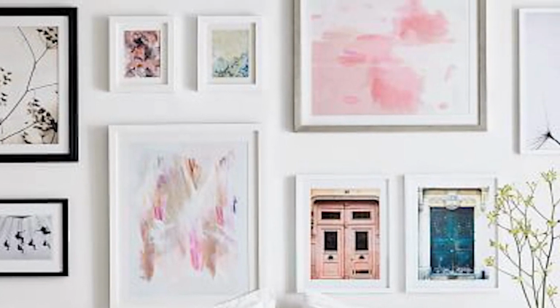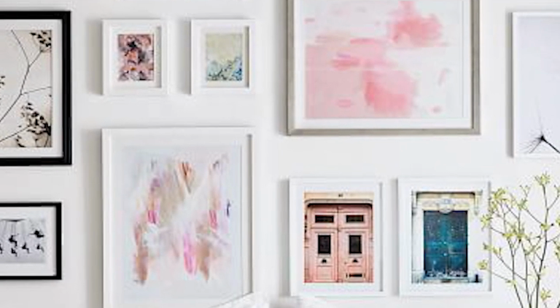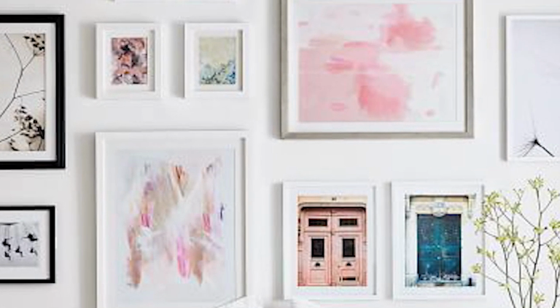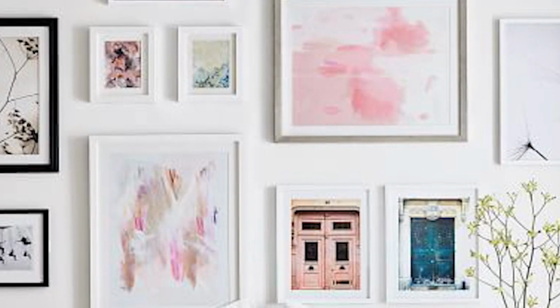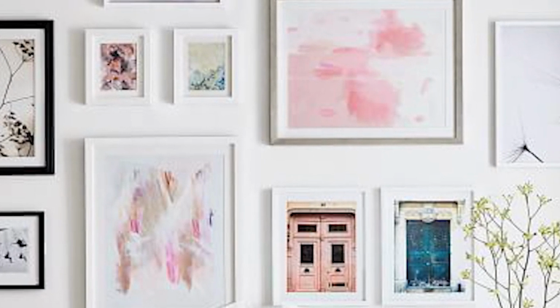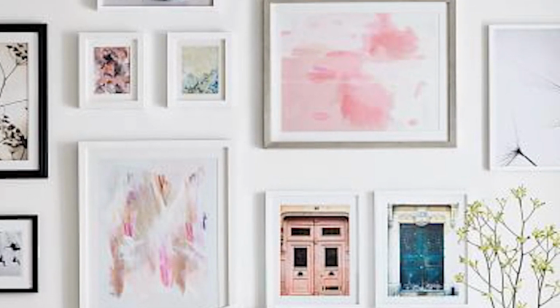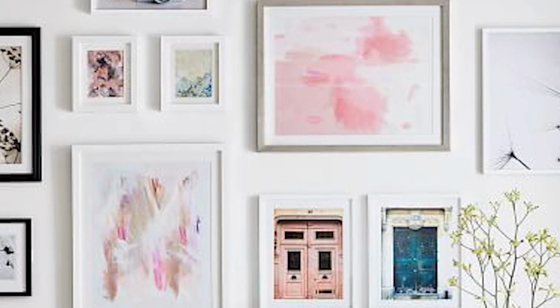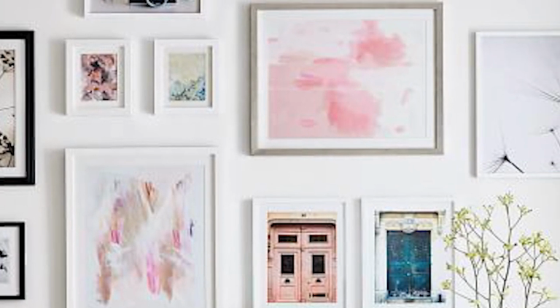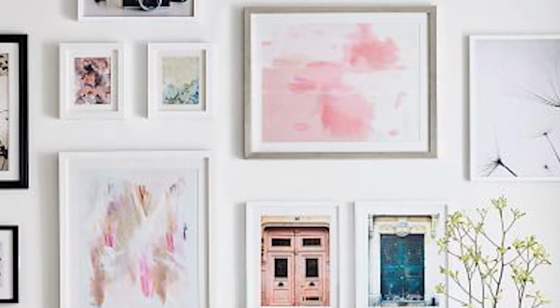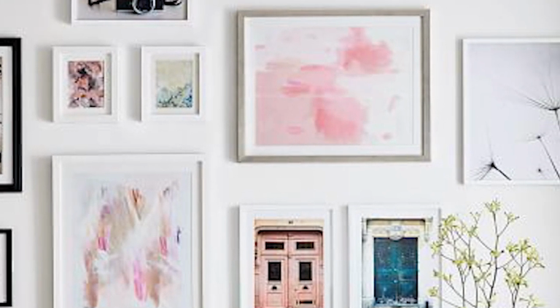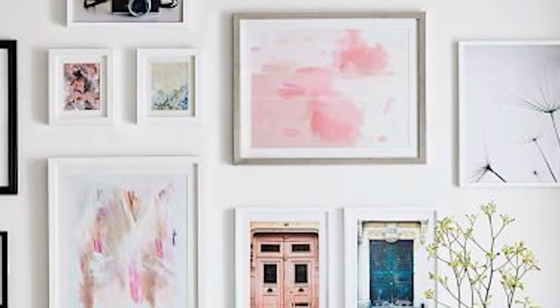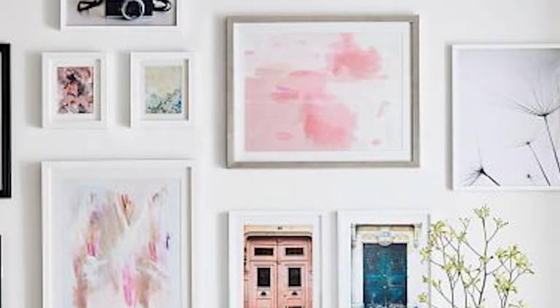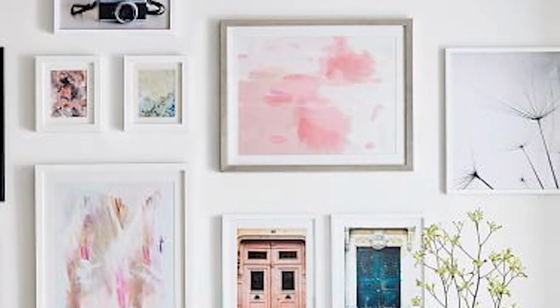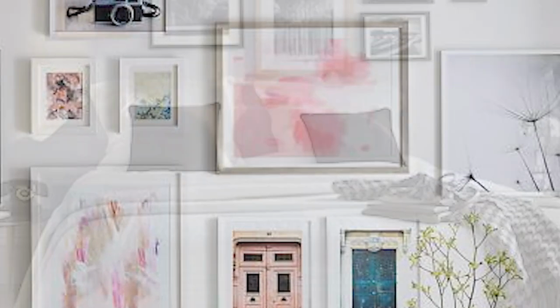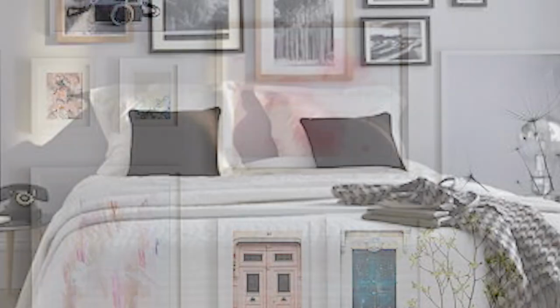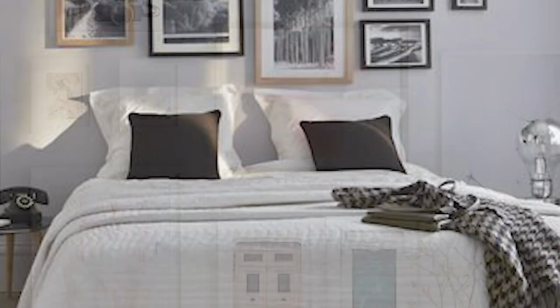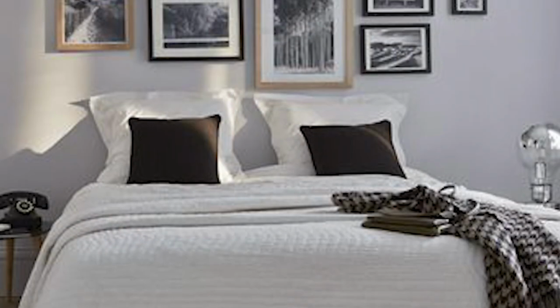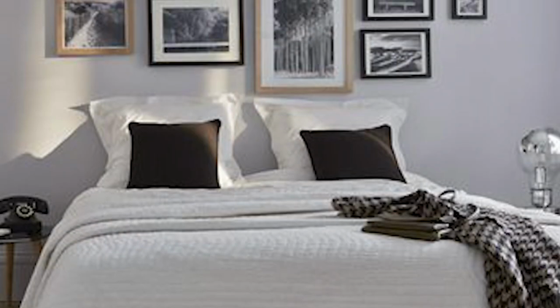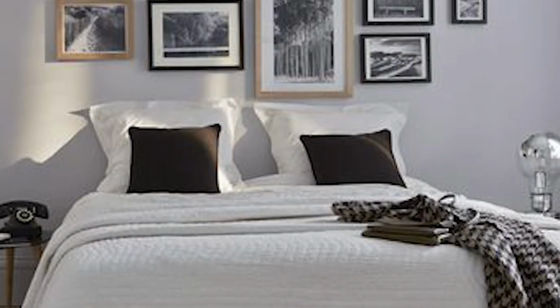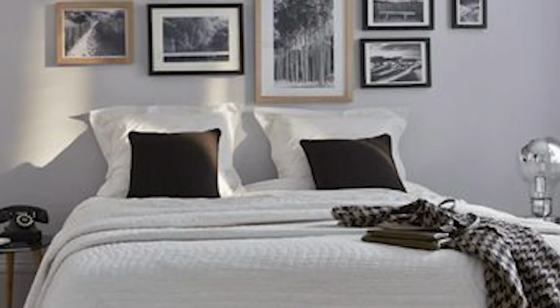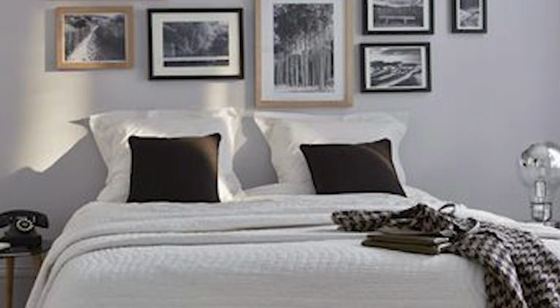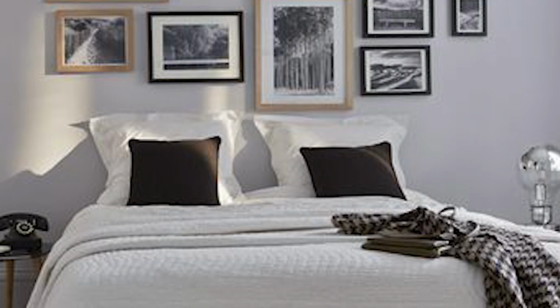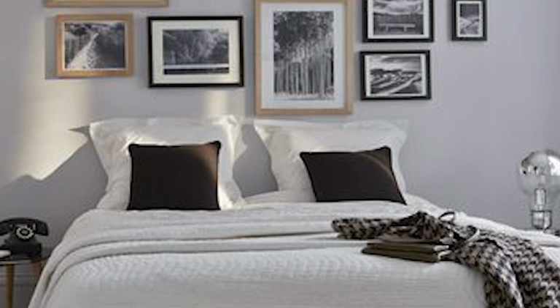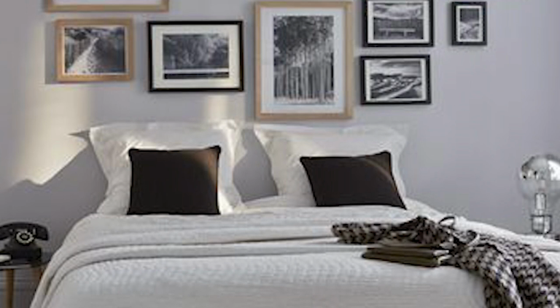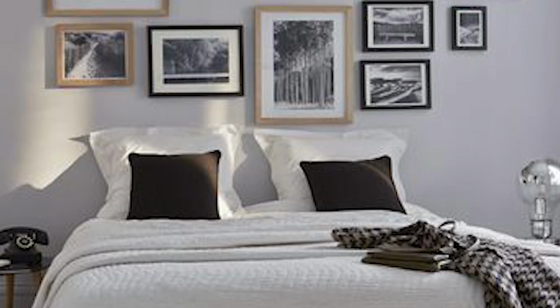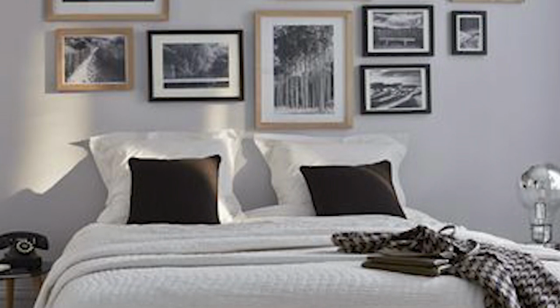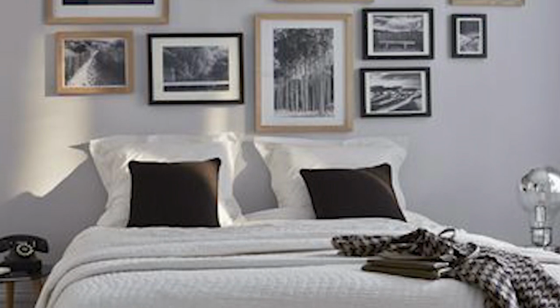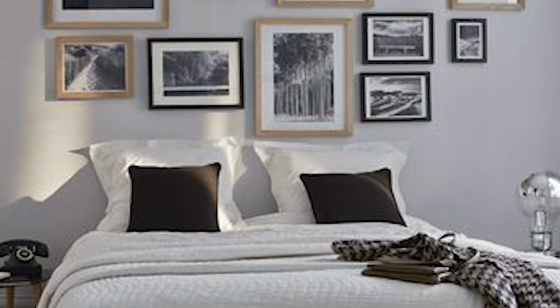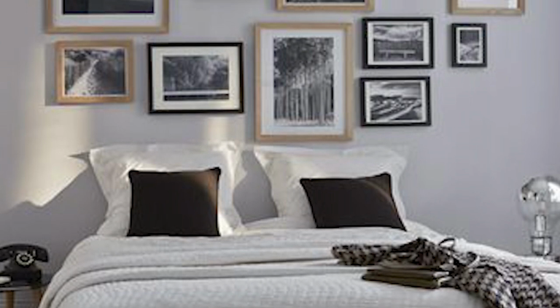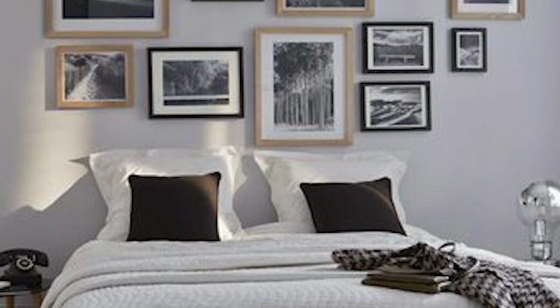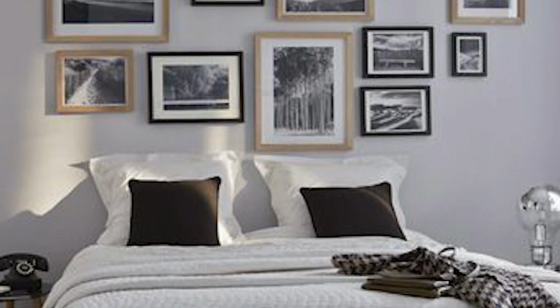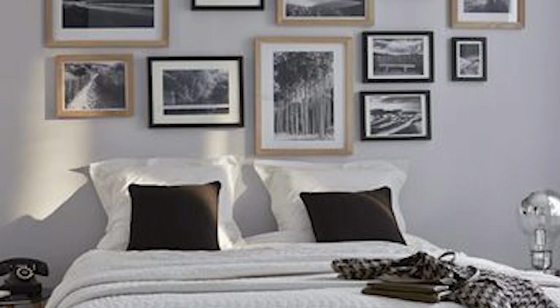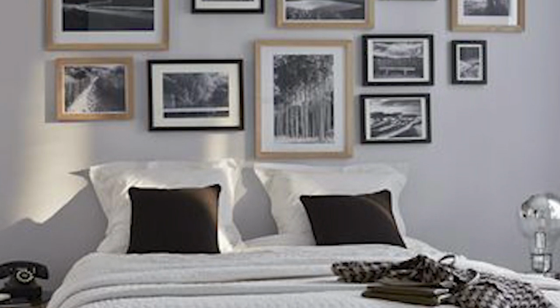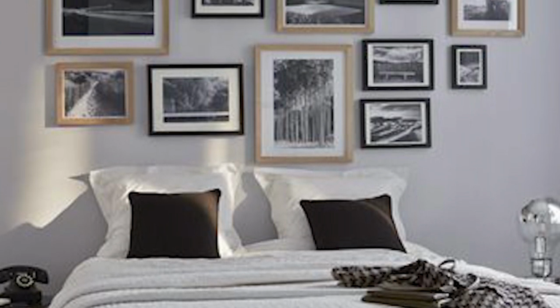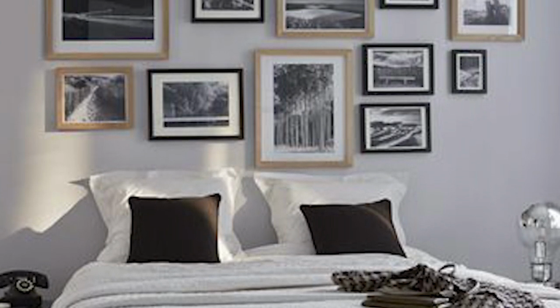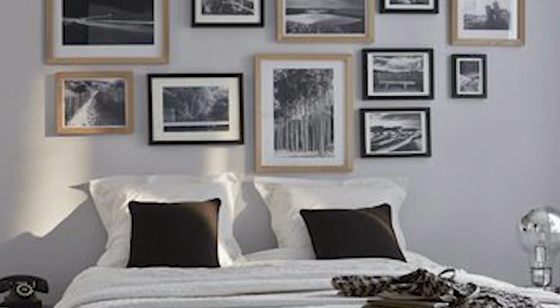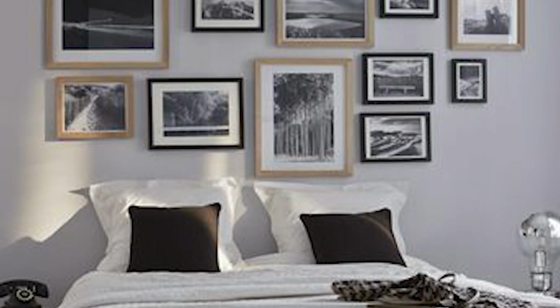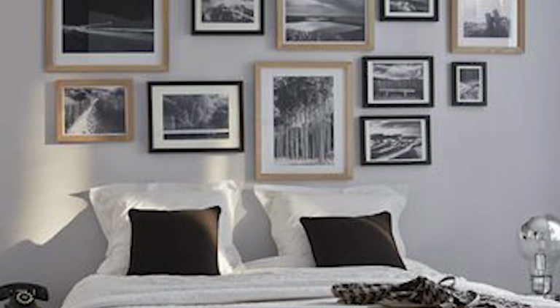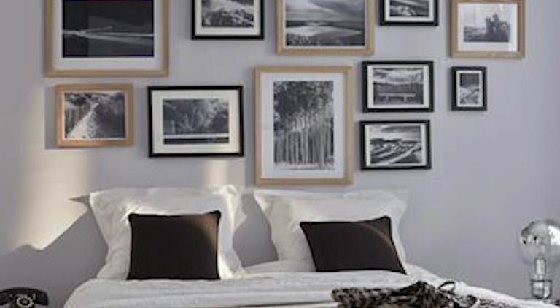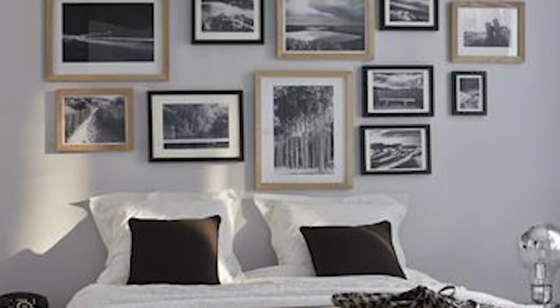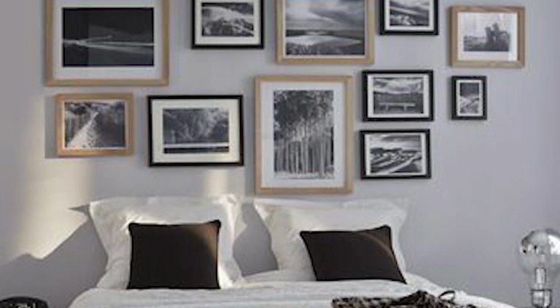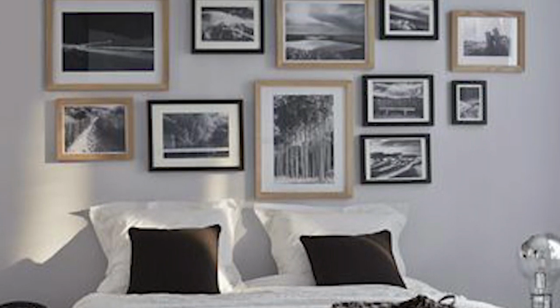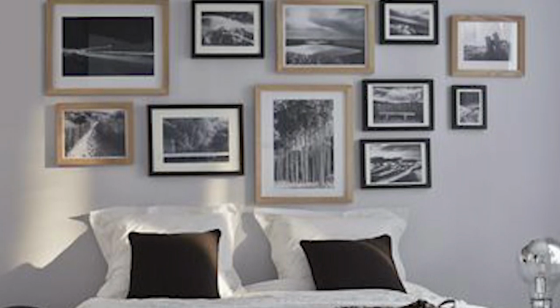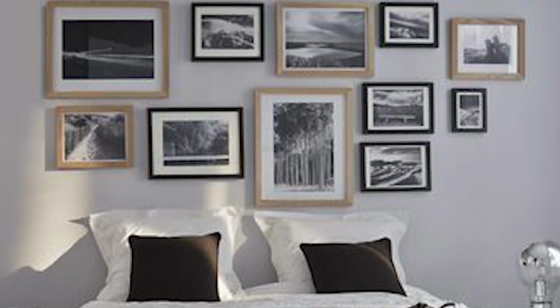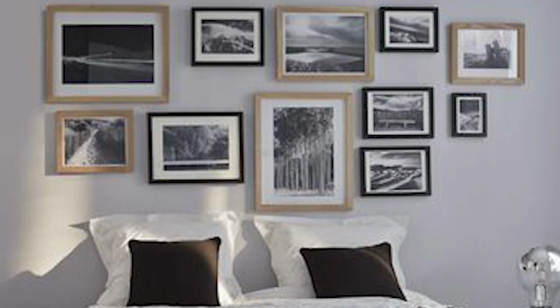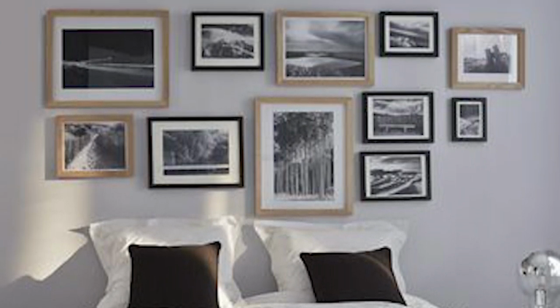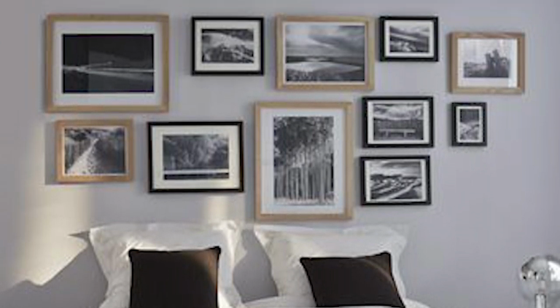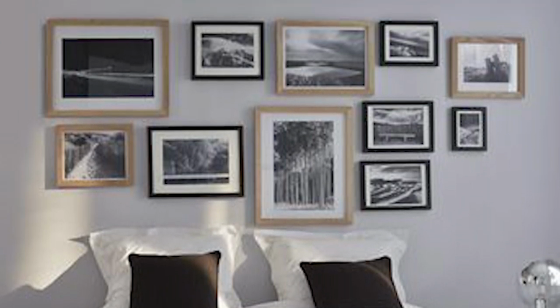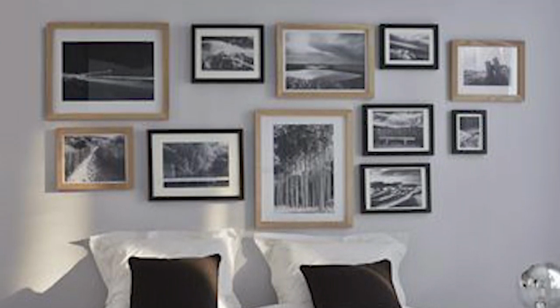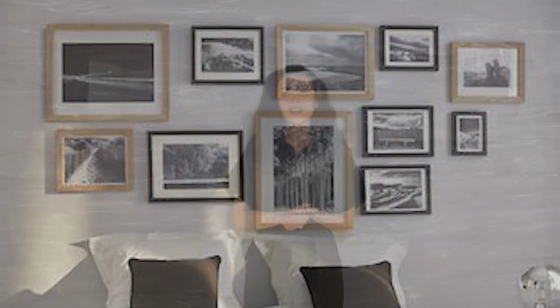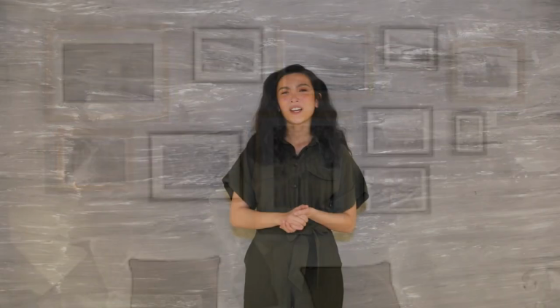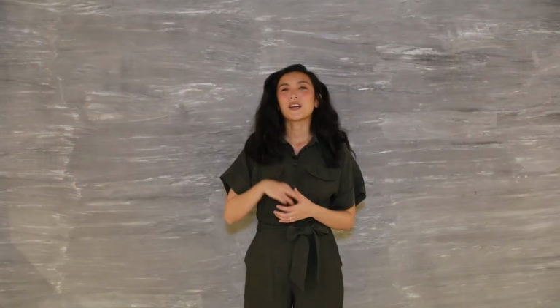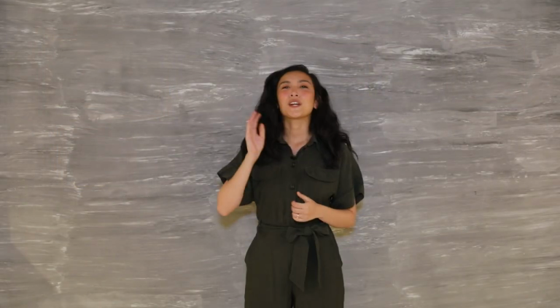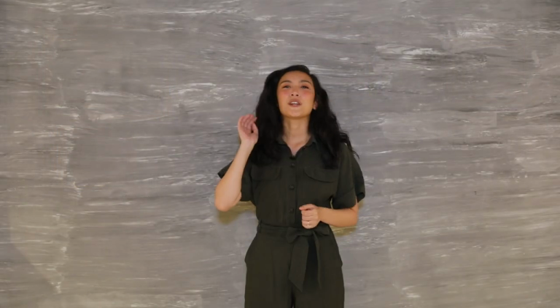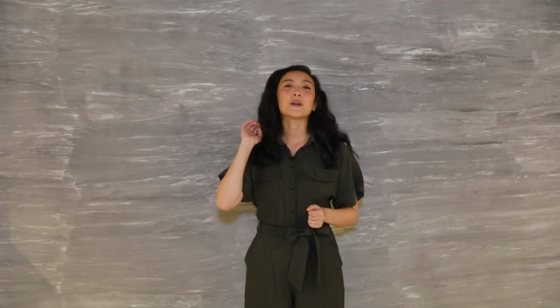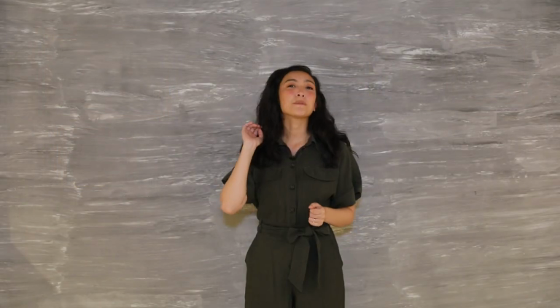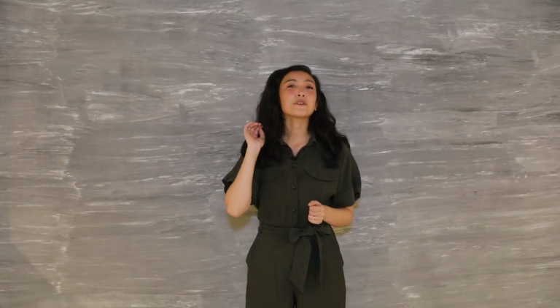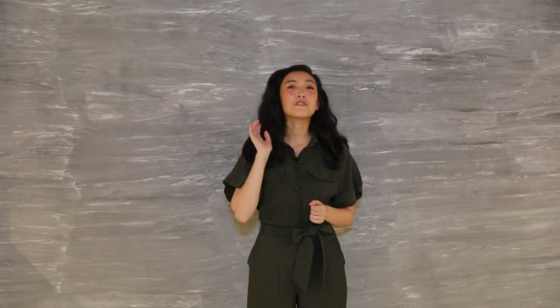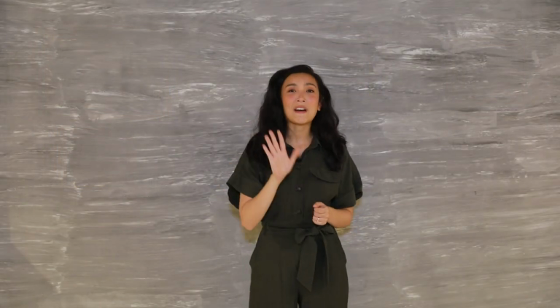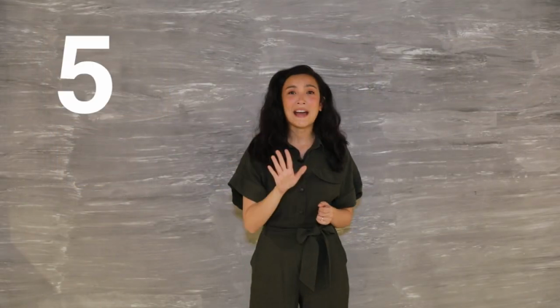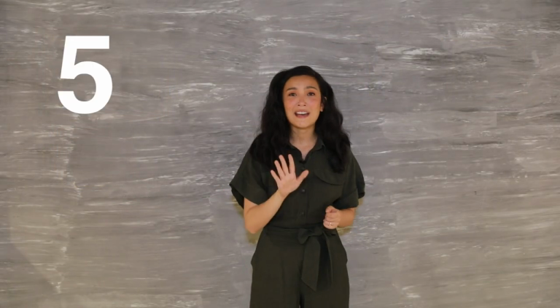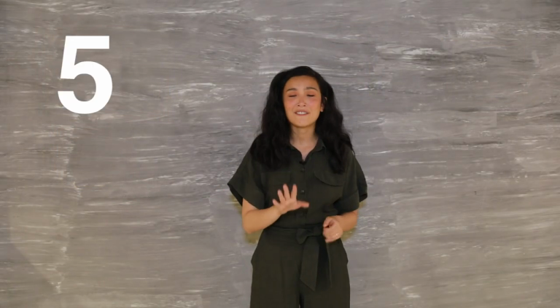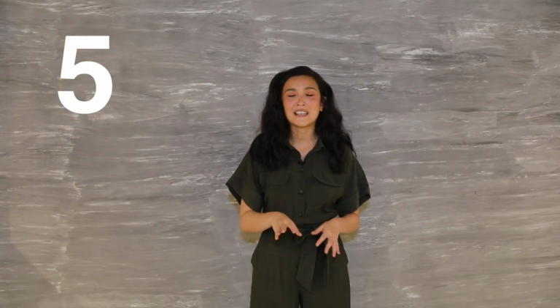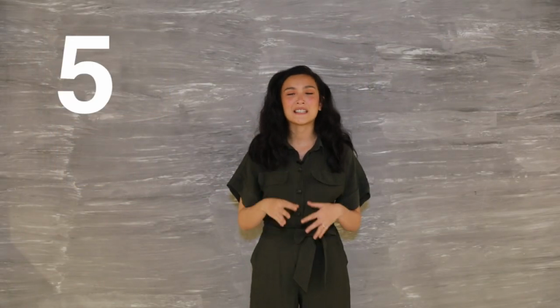Number four: making a gallery wall. Collect all those photos you have or print everything you like from the internet, frame it, and hang it there. It's your dream wall!